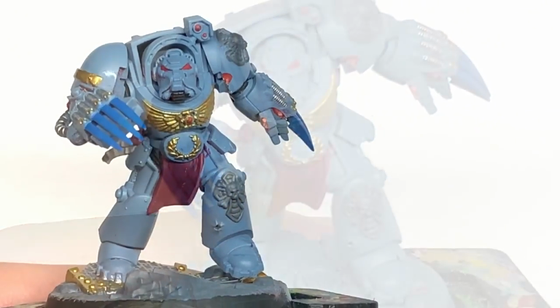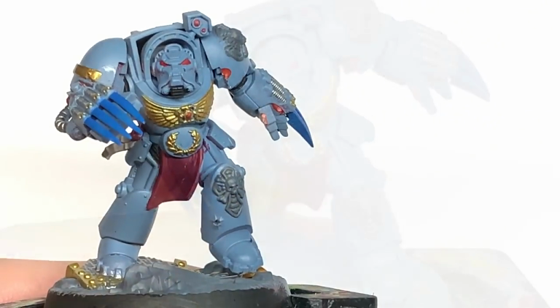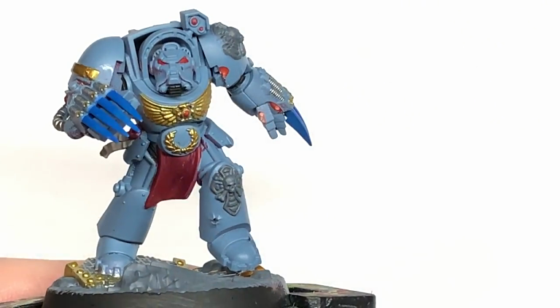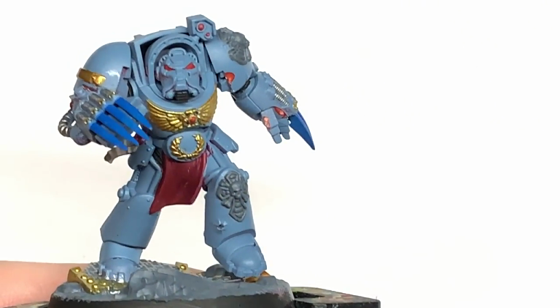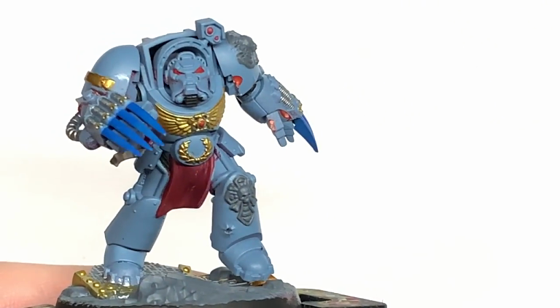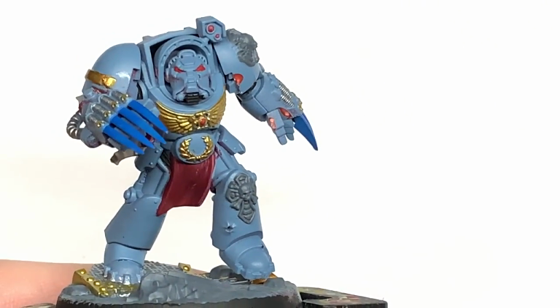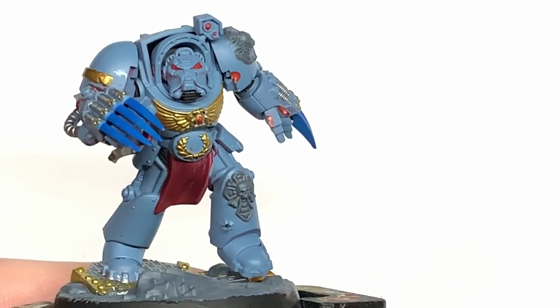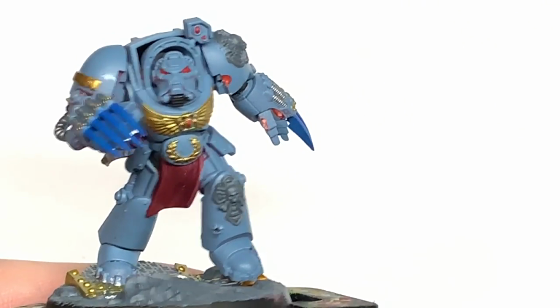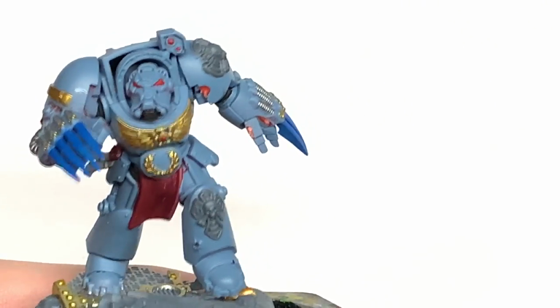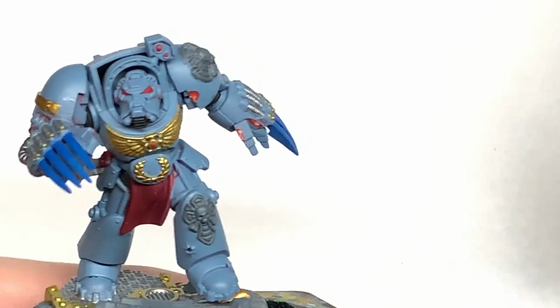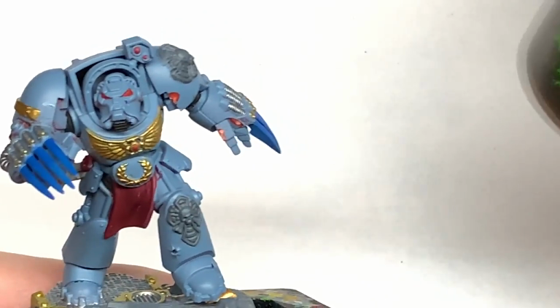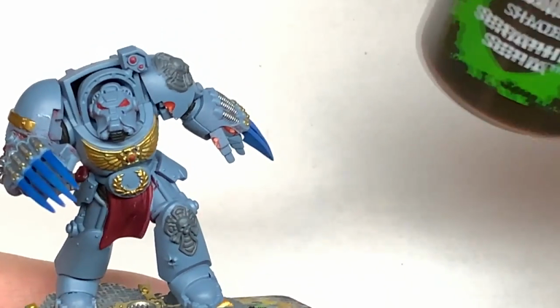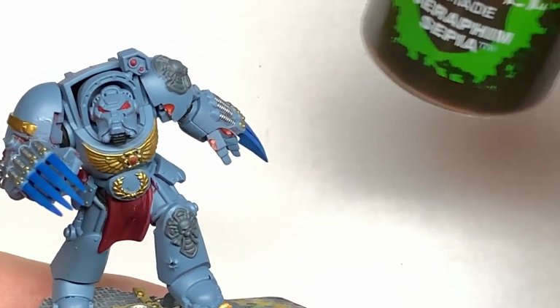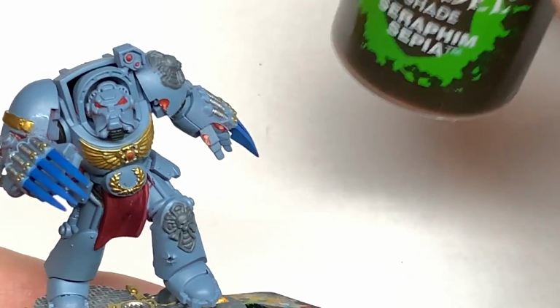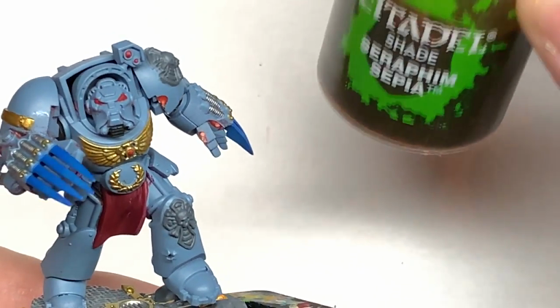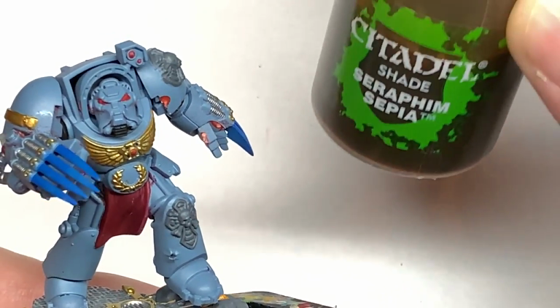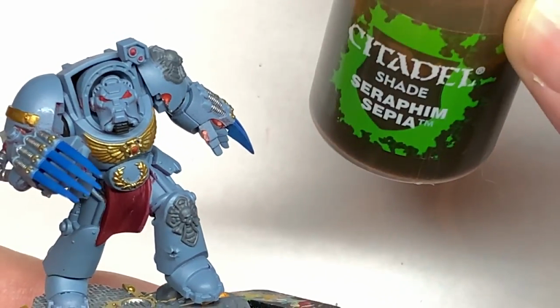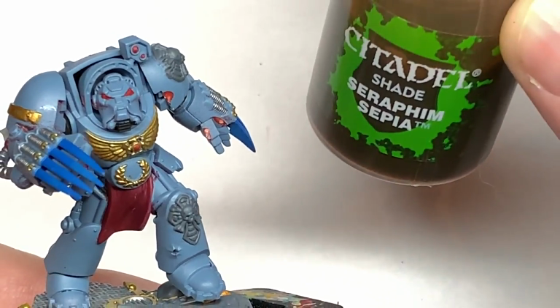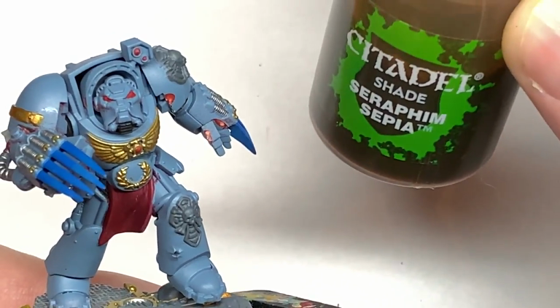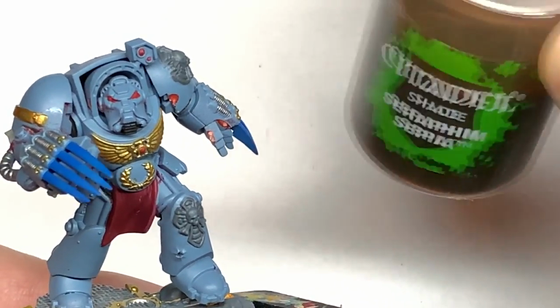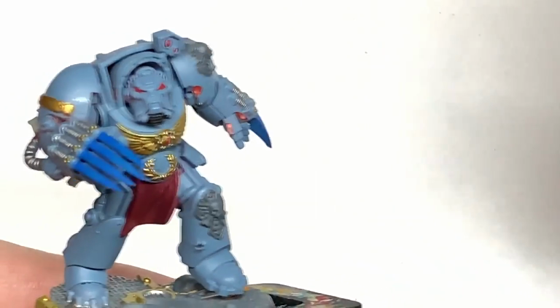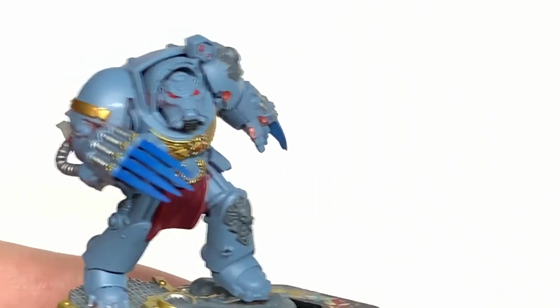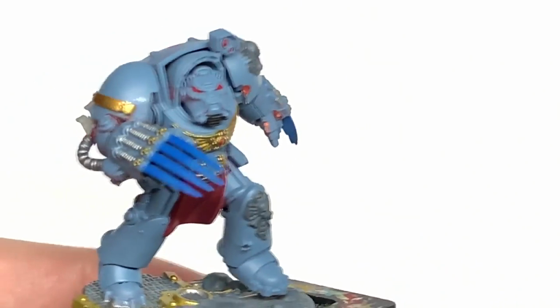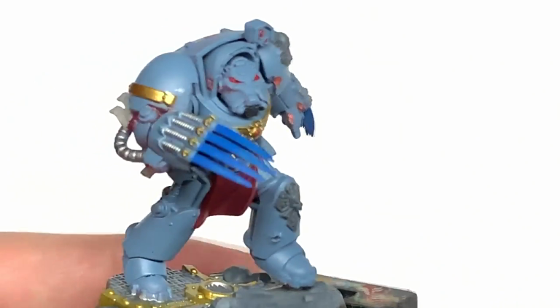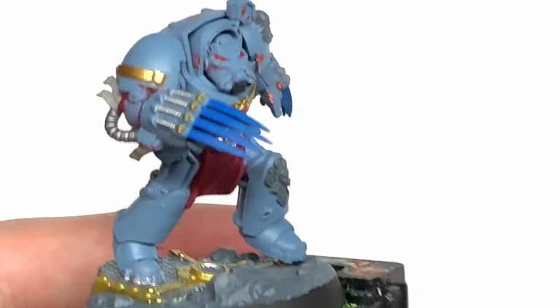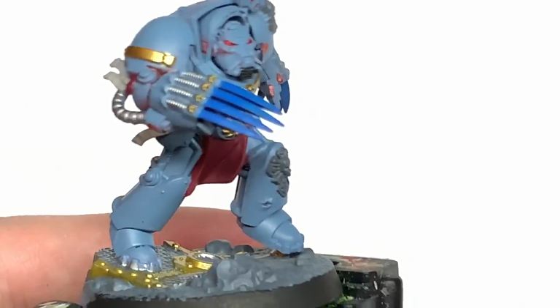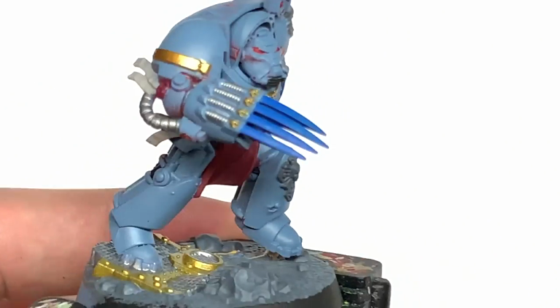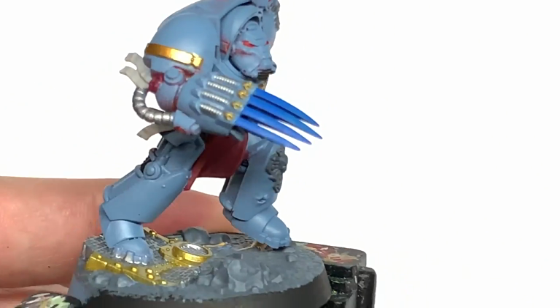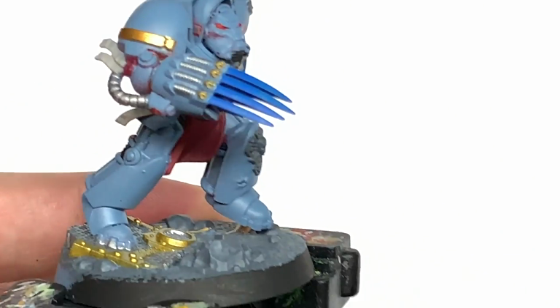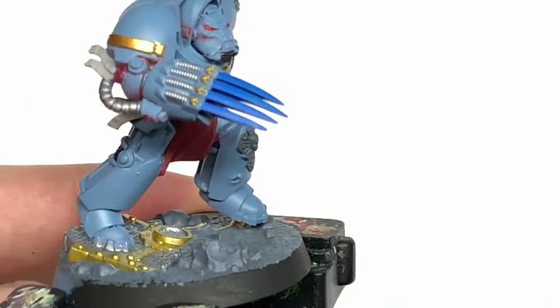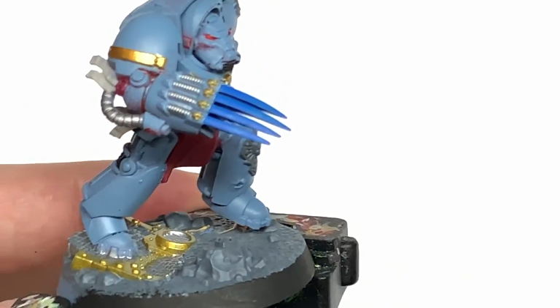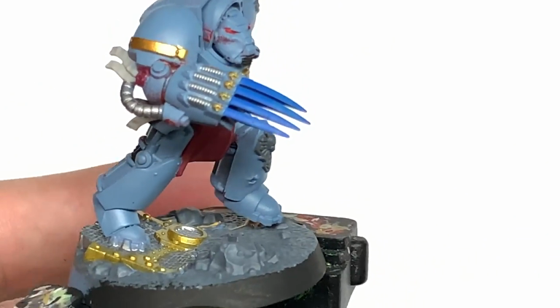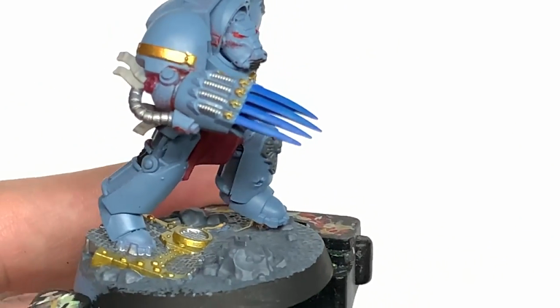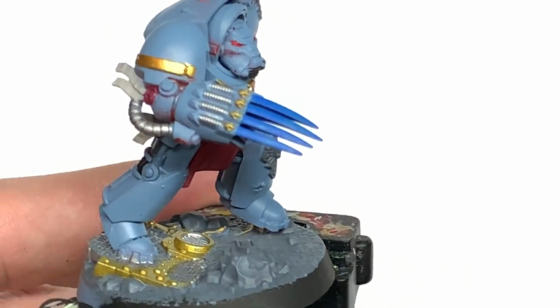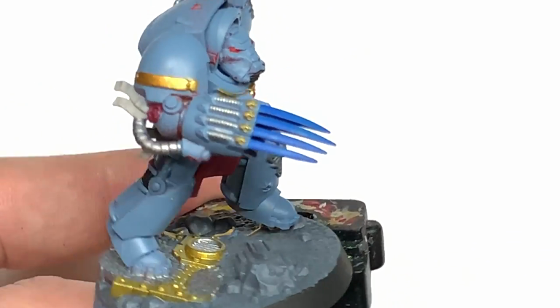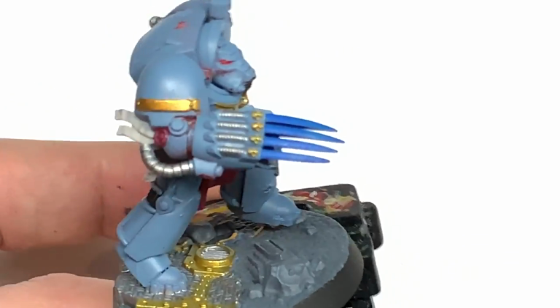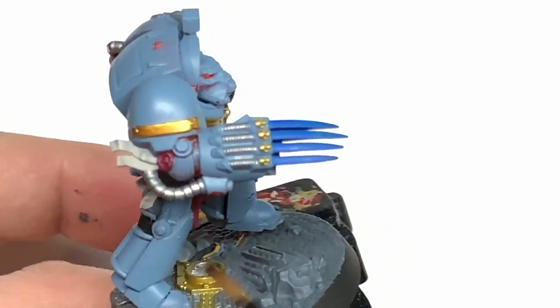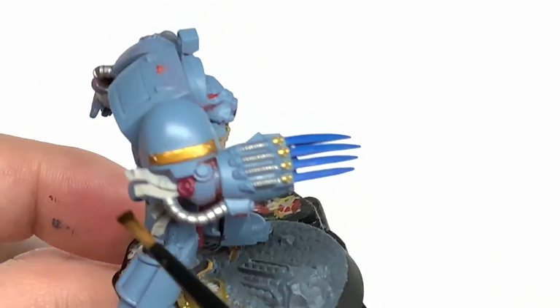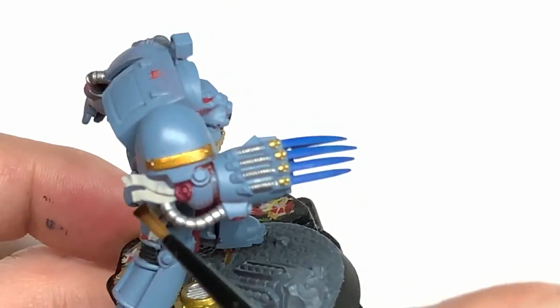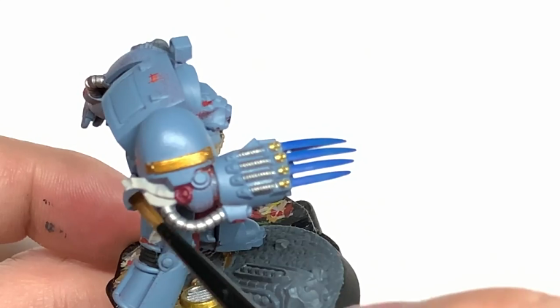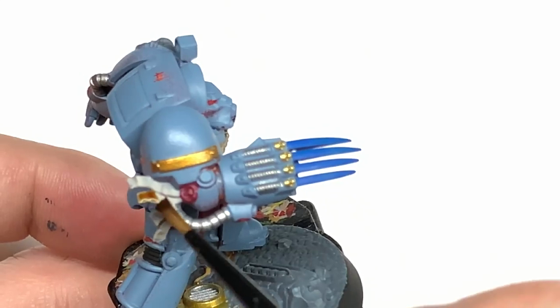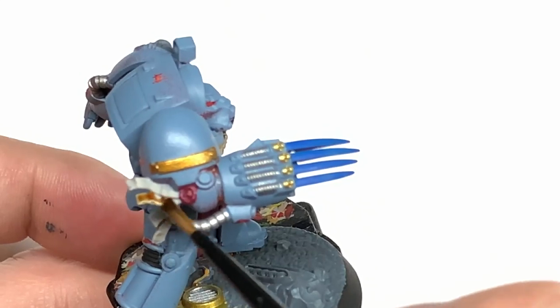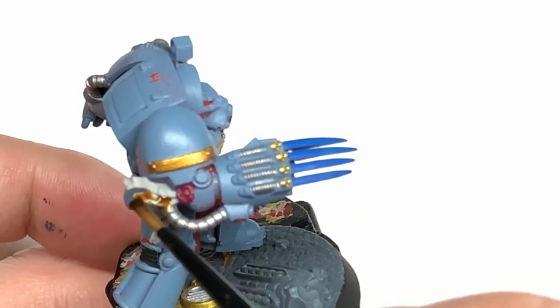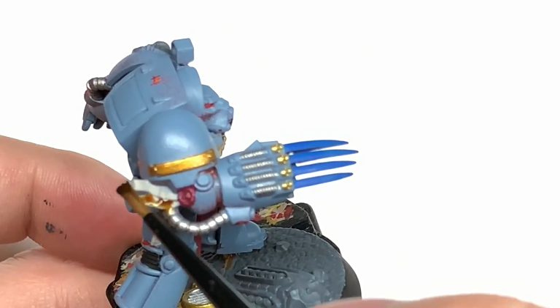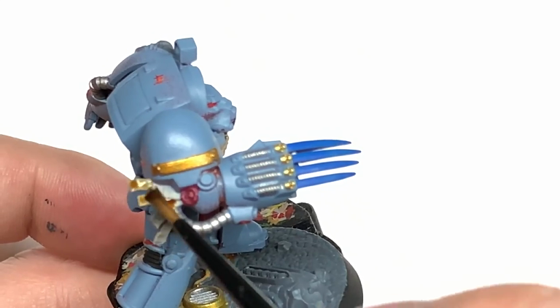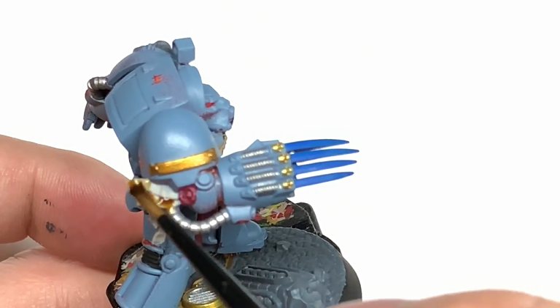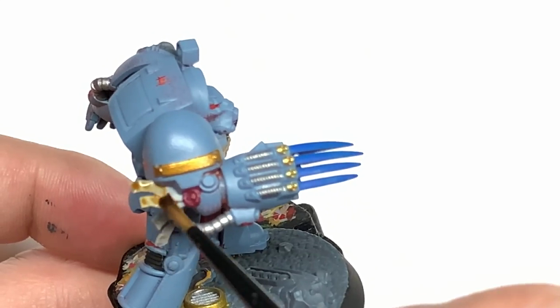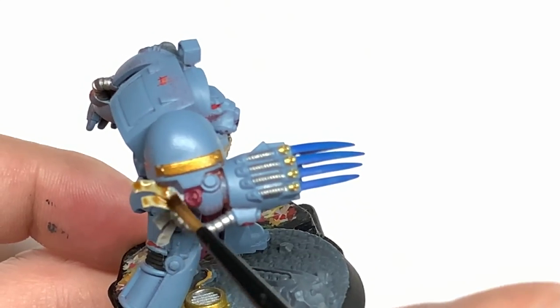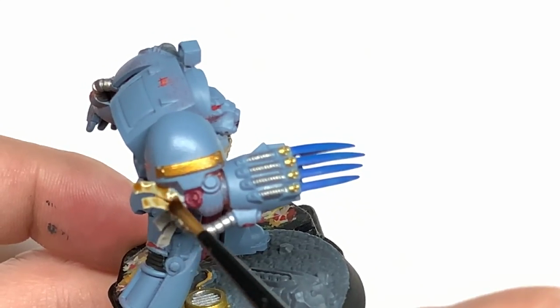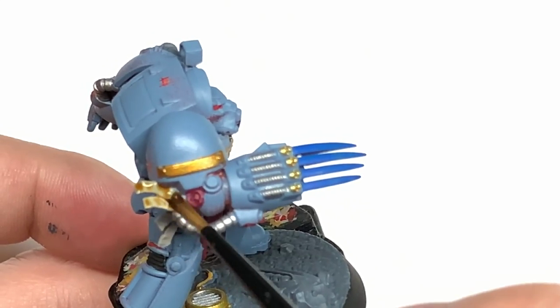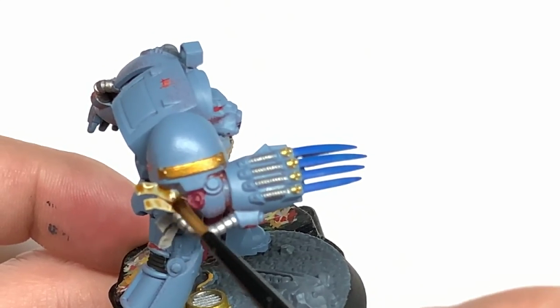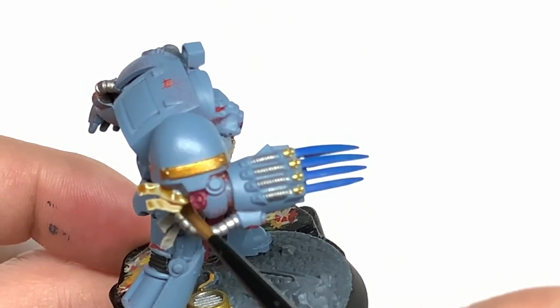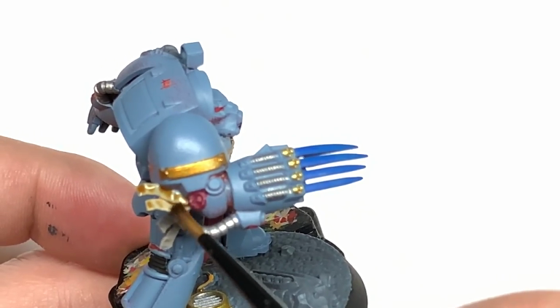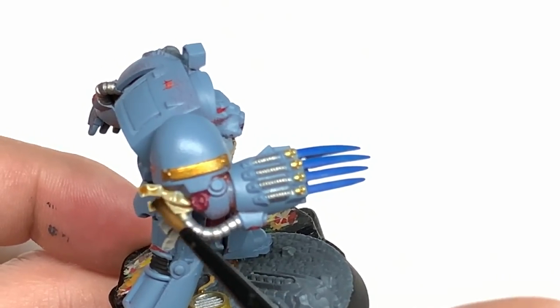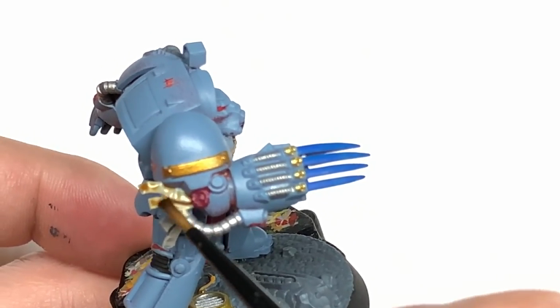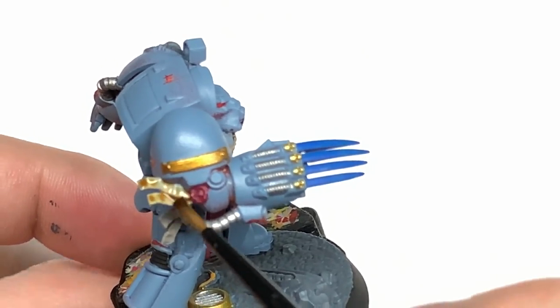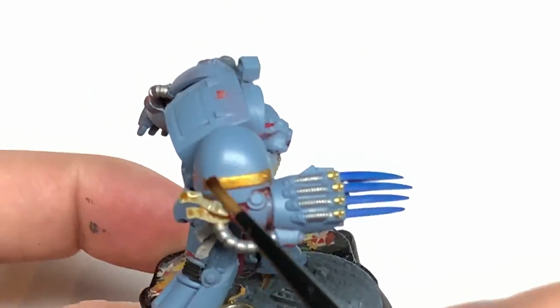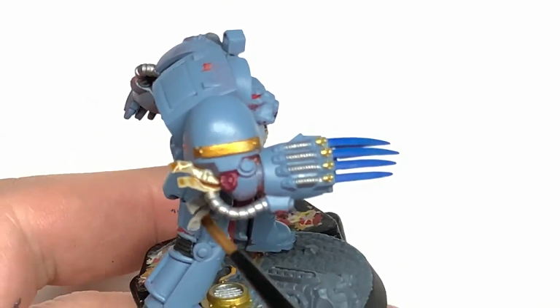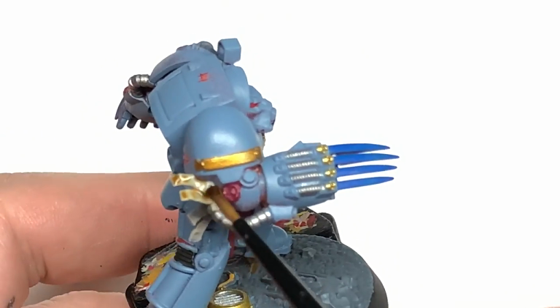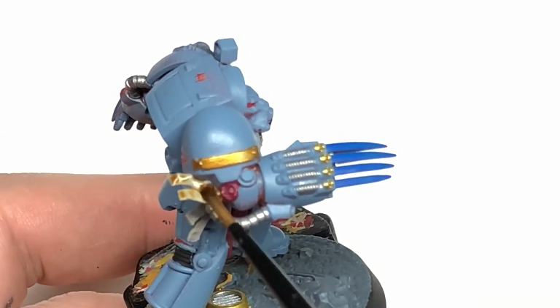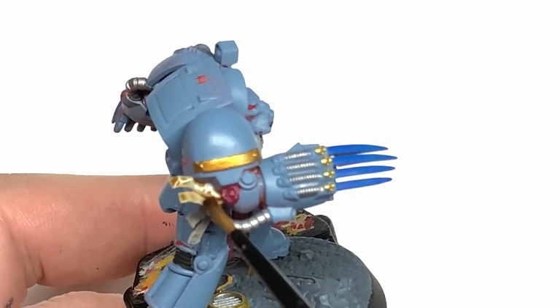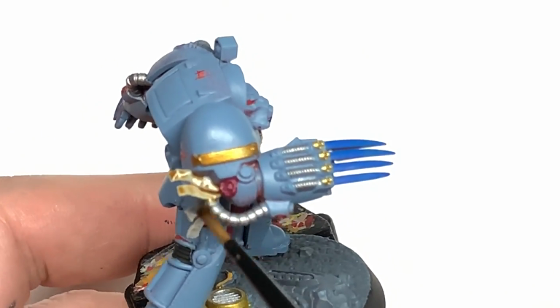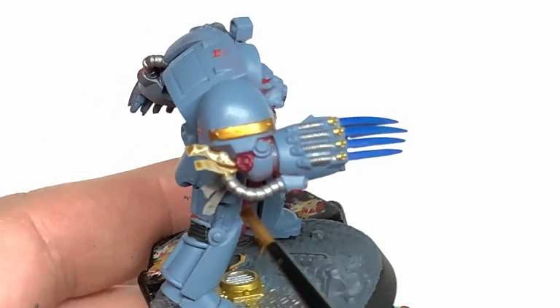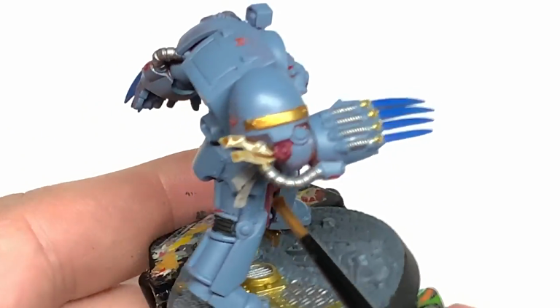The first of the shades is going to be Citadel Seraphim Sepia. I'm going to use this on the parchment for the purity seals.